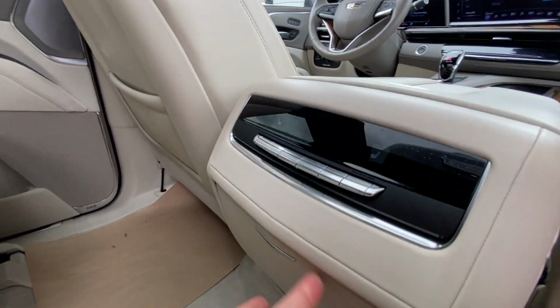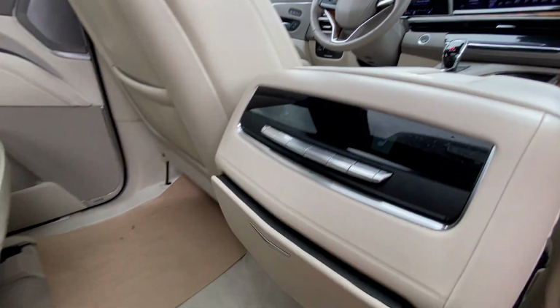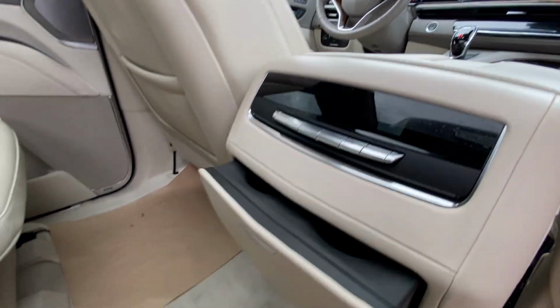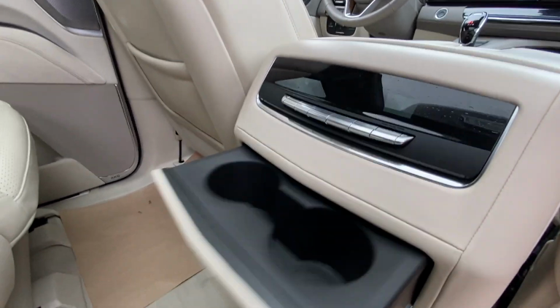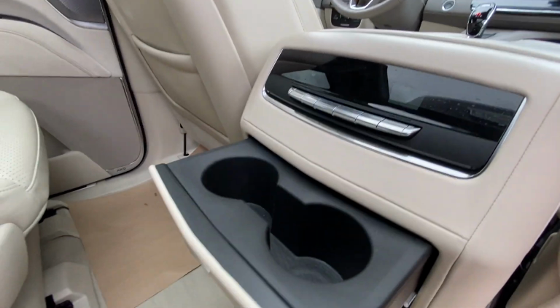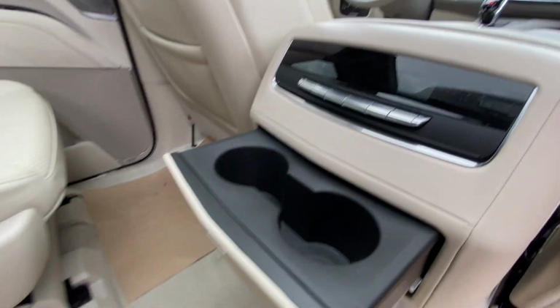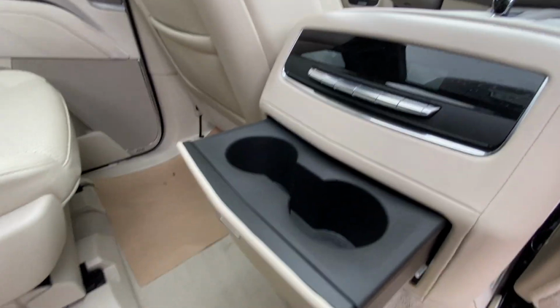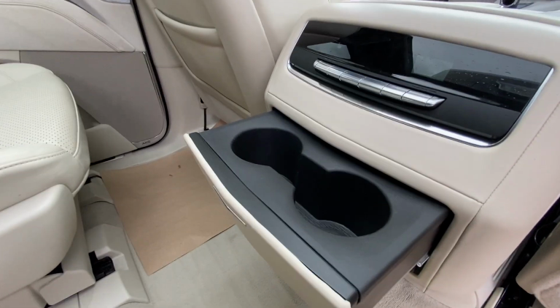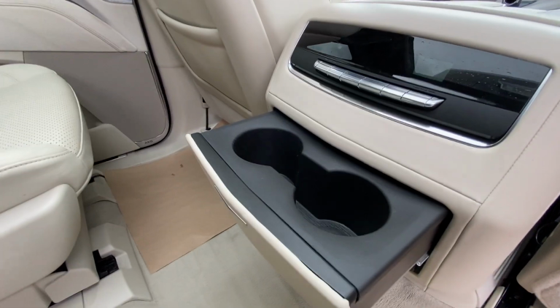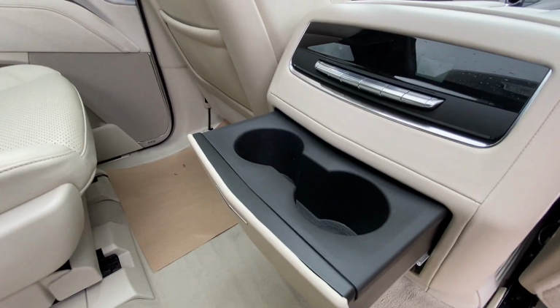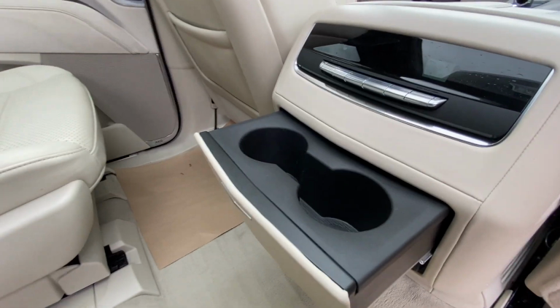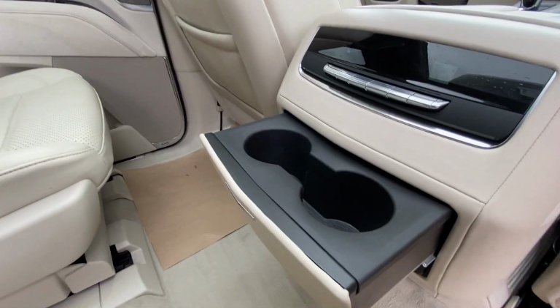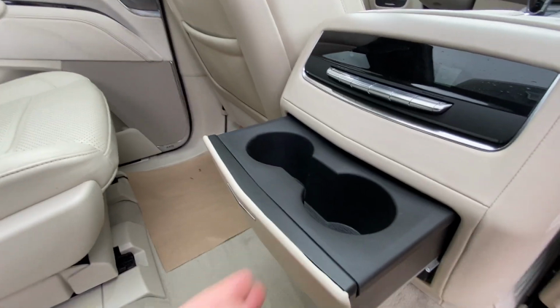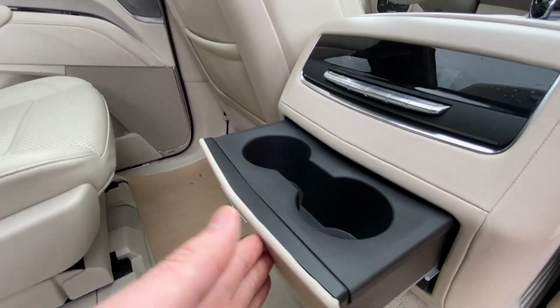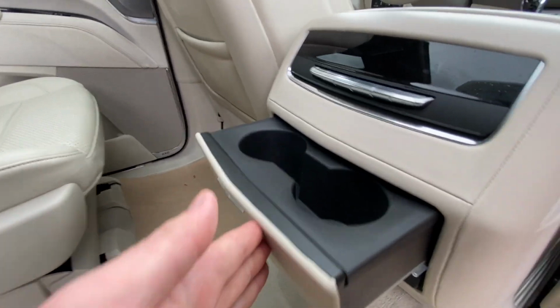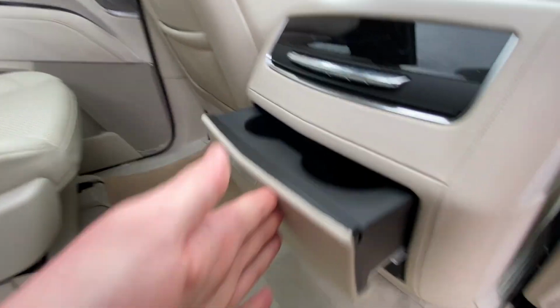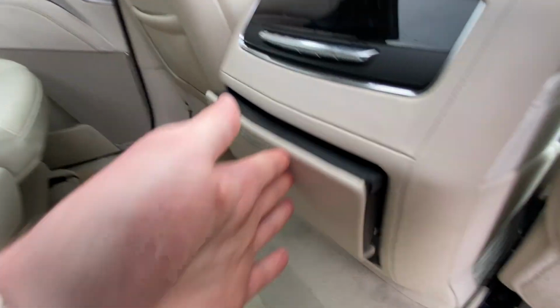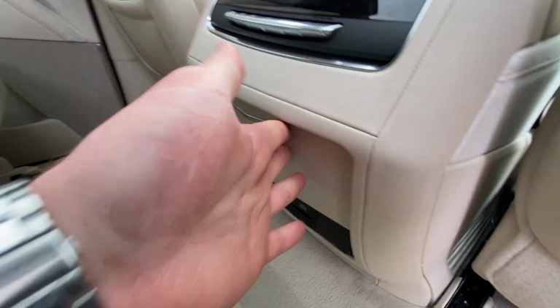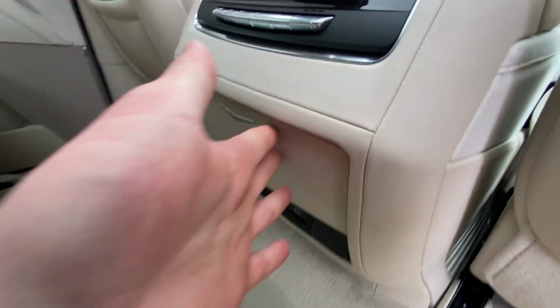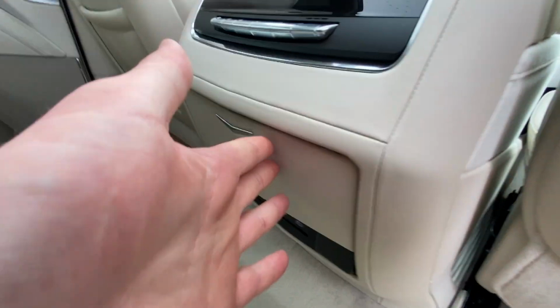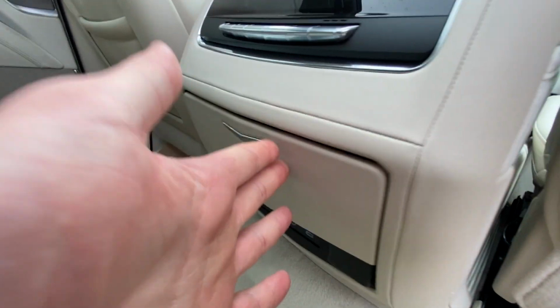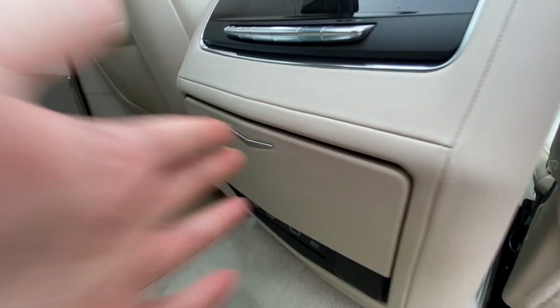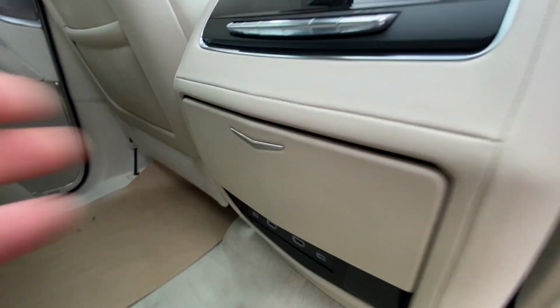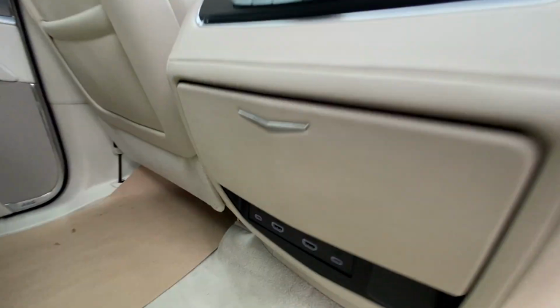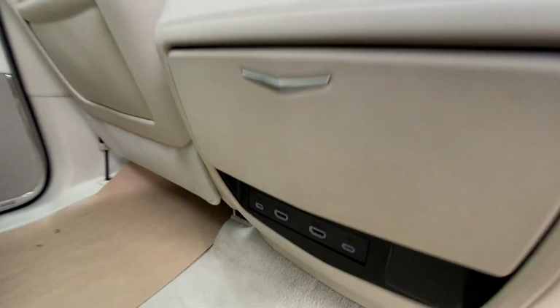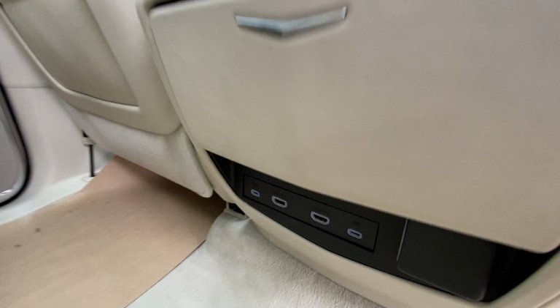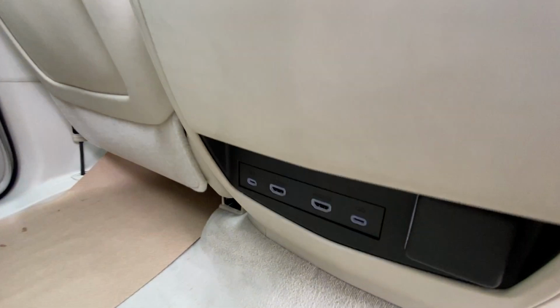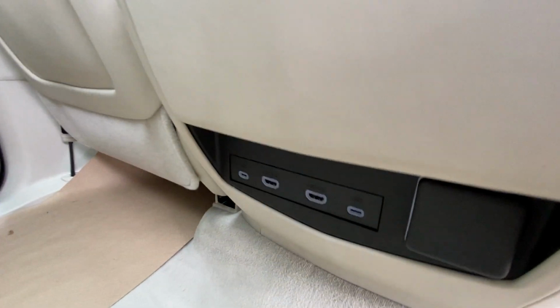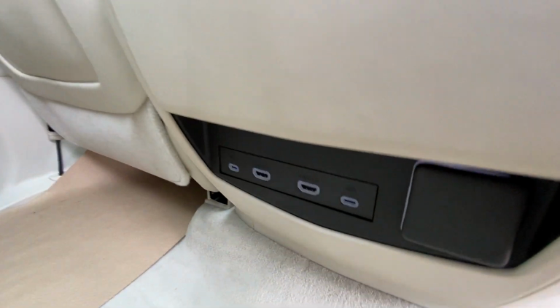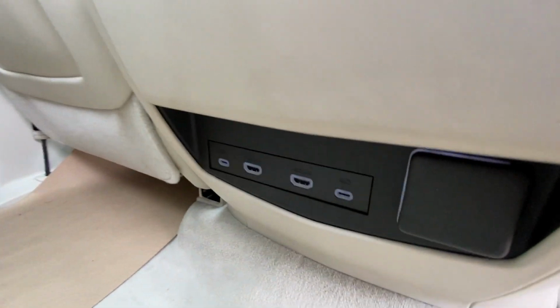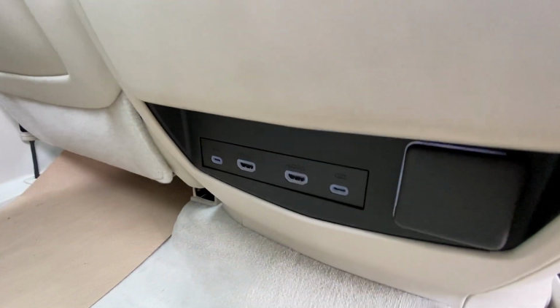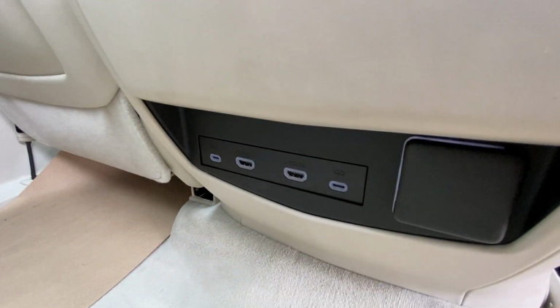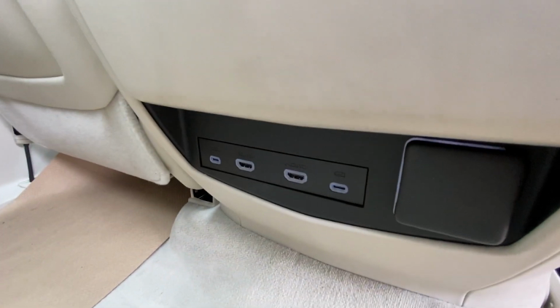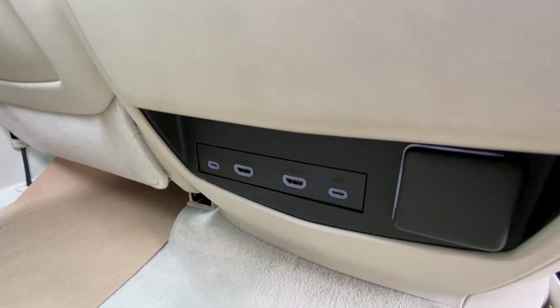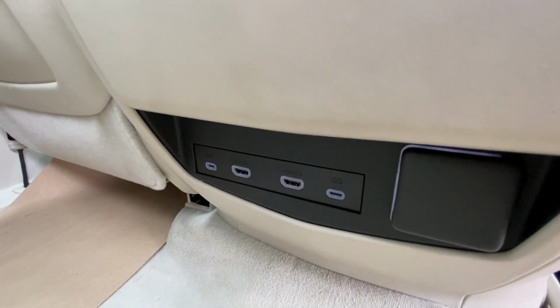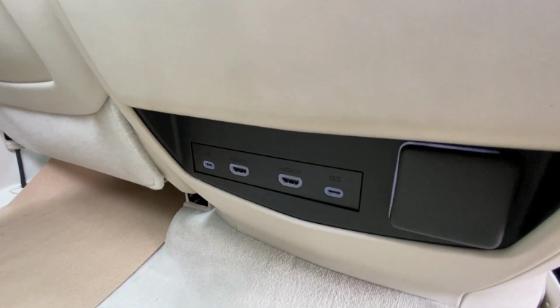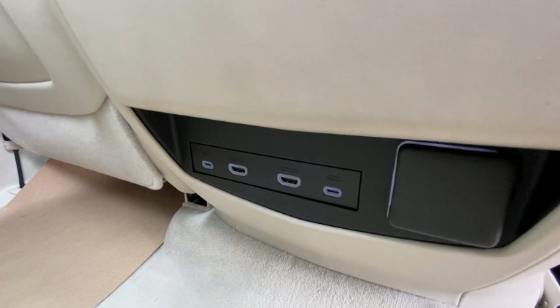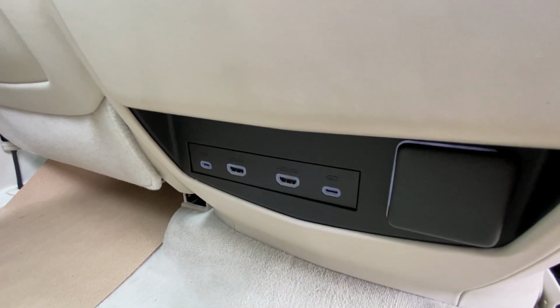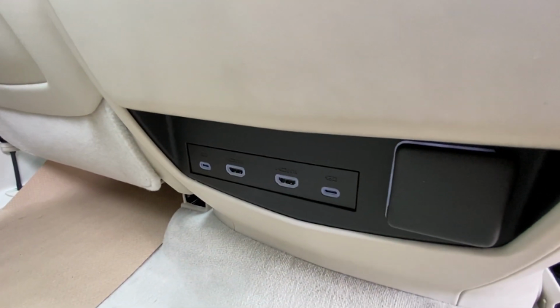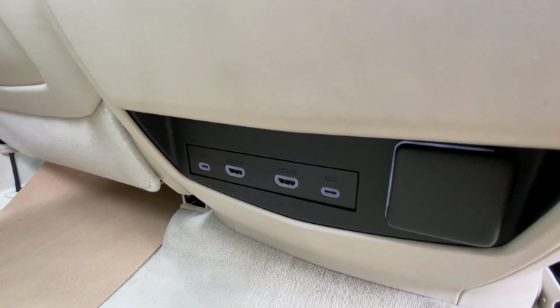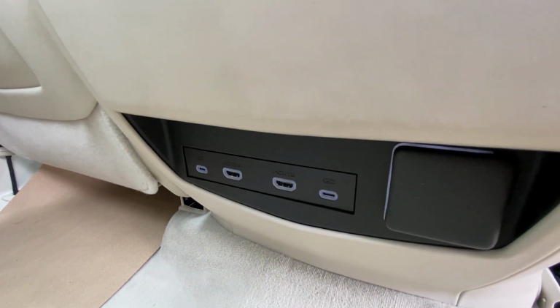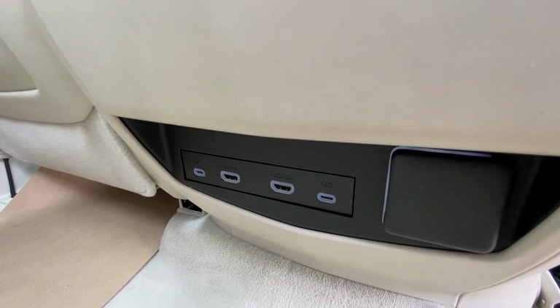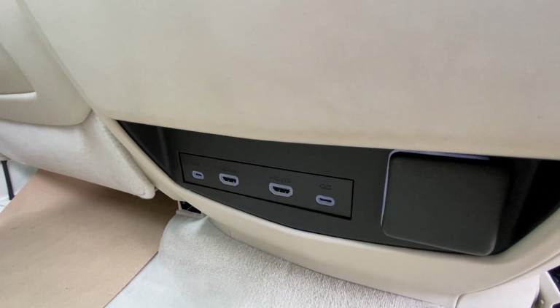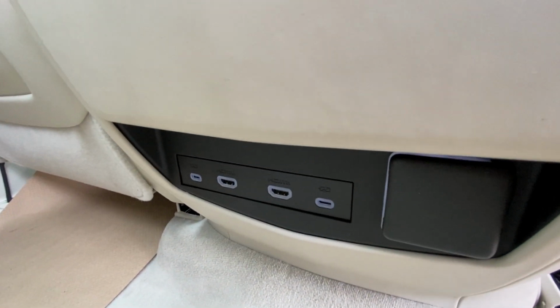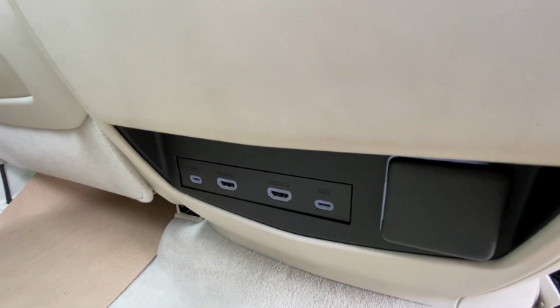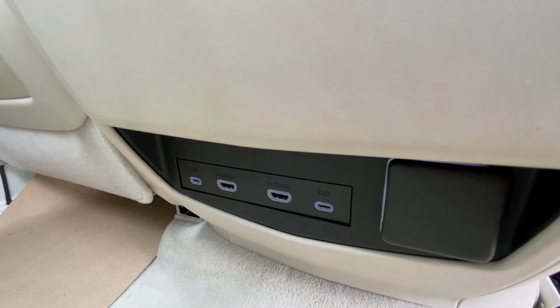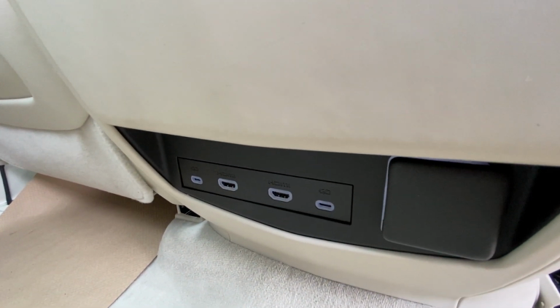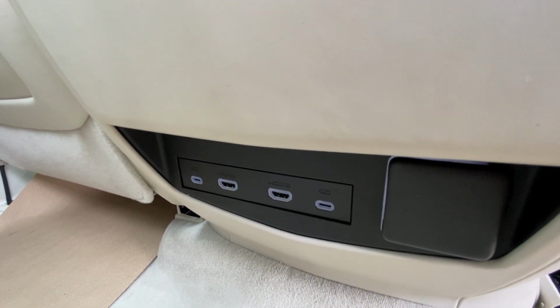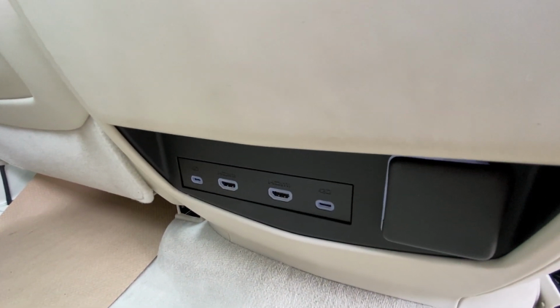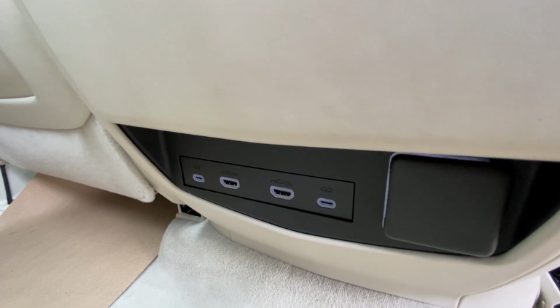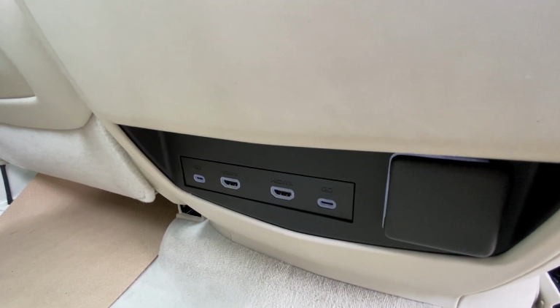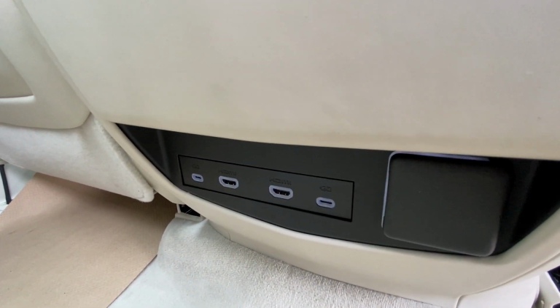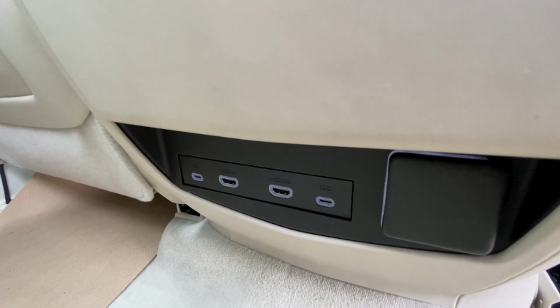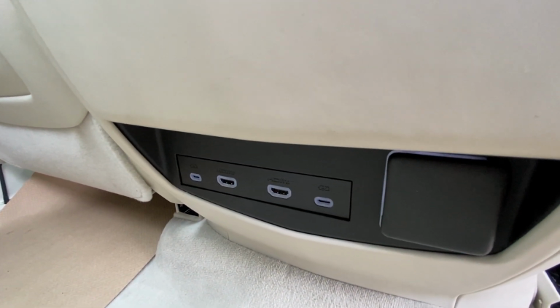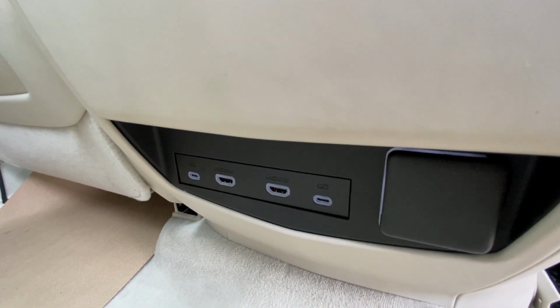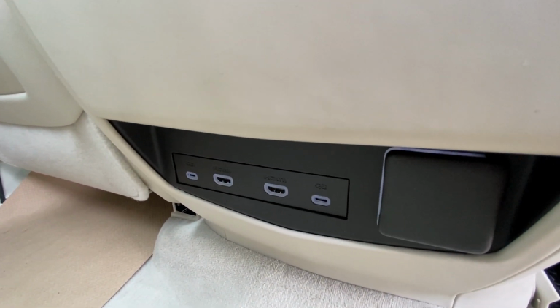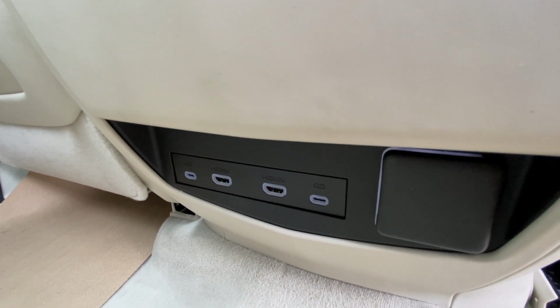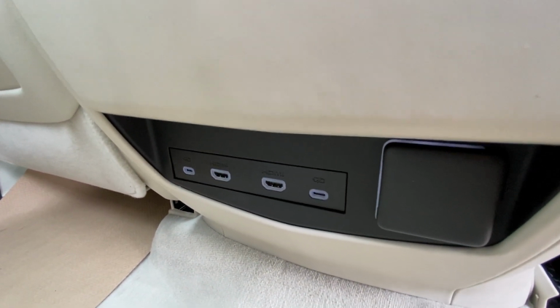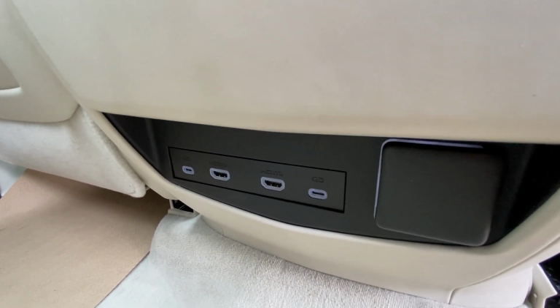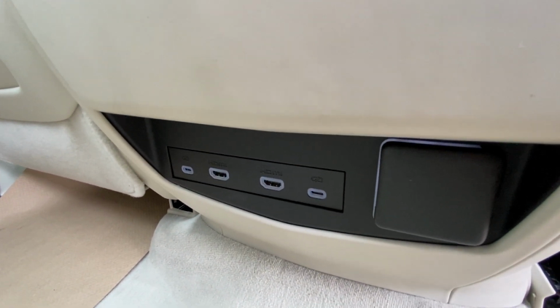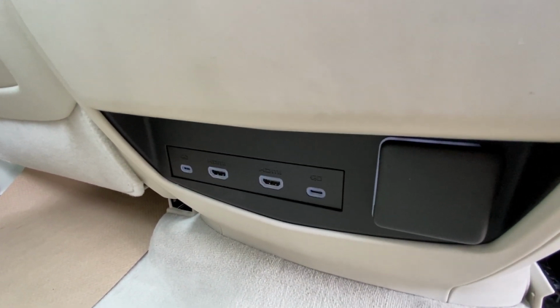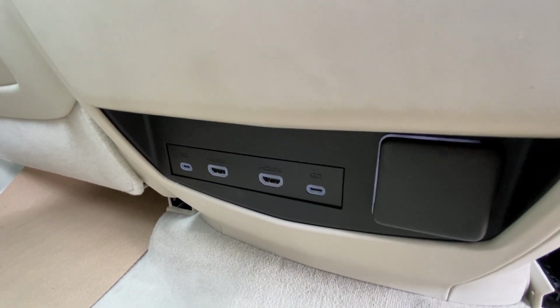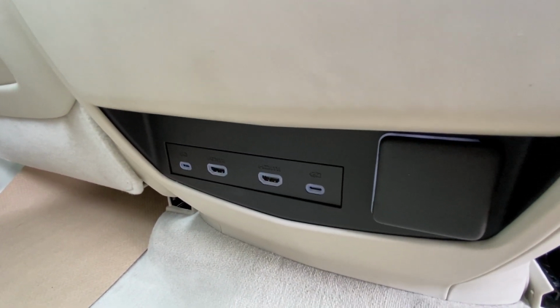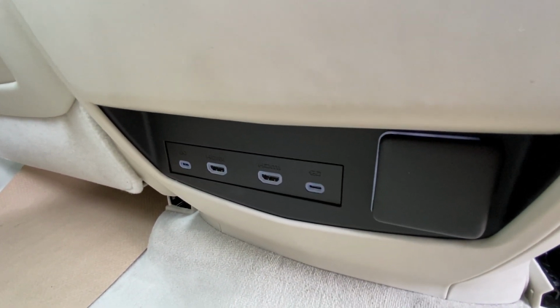Cup holders come out at the press of a button. There are also two more USB-C charging ports, two HDMI ports, and a 120-volt outlet.